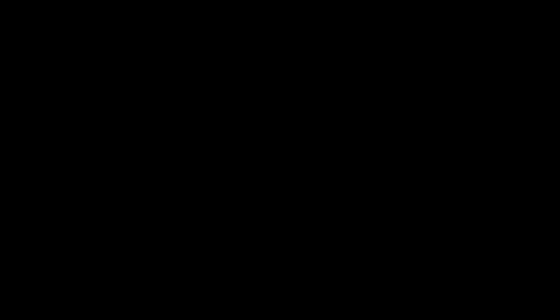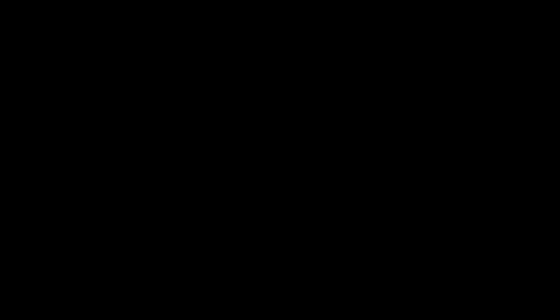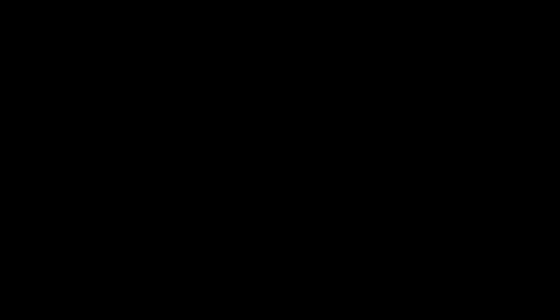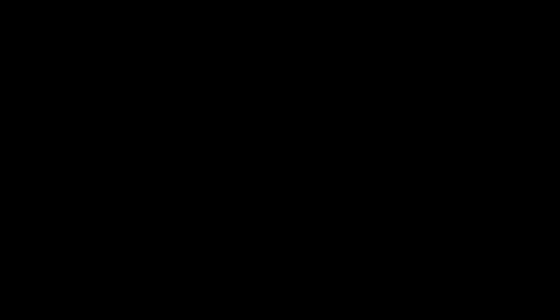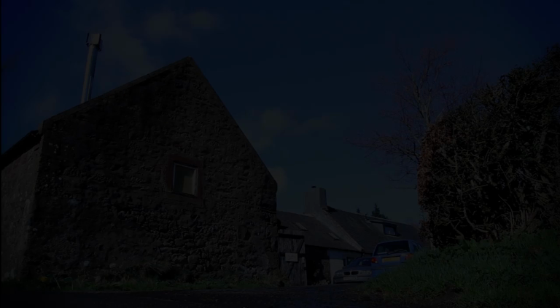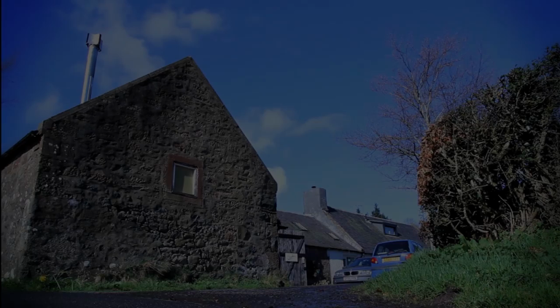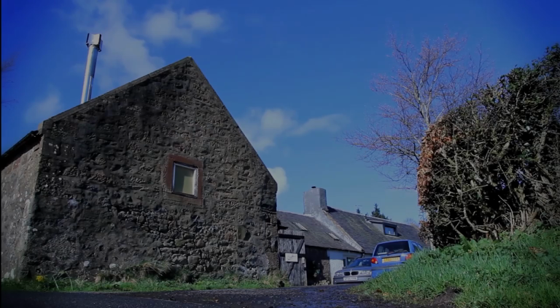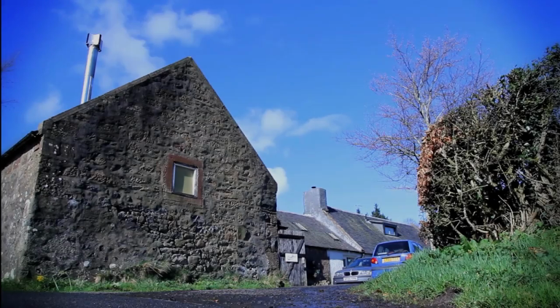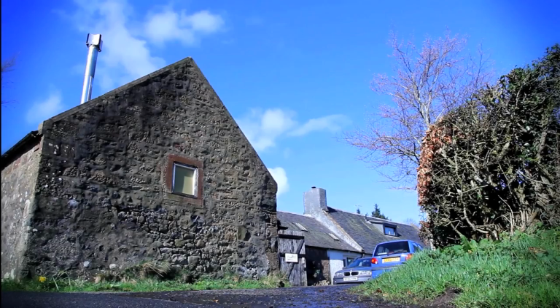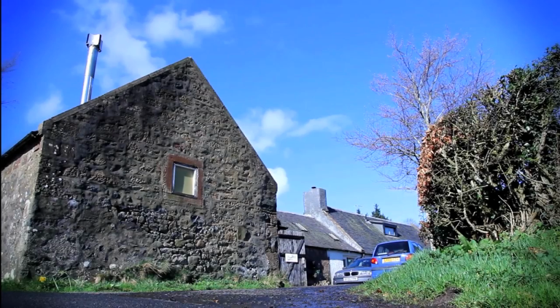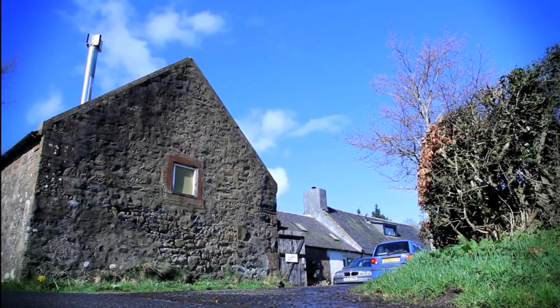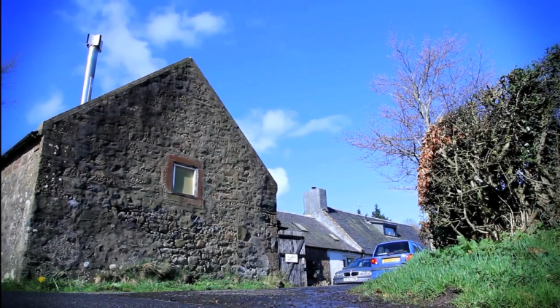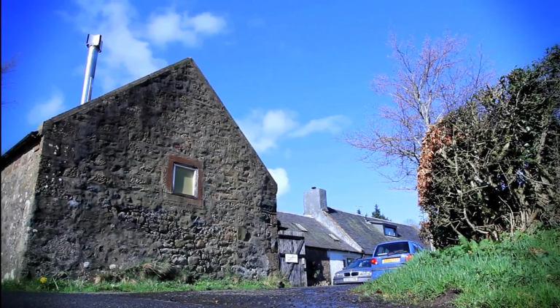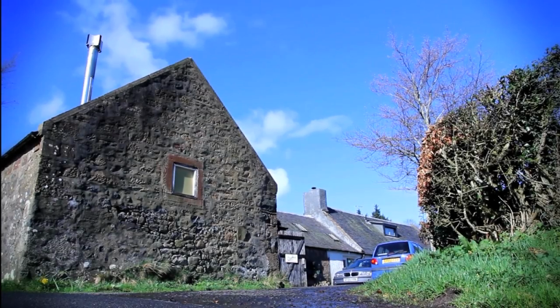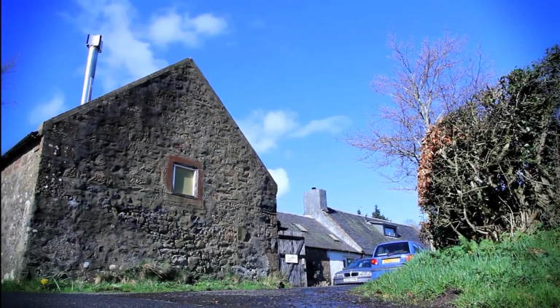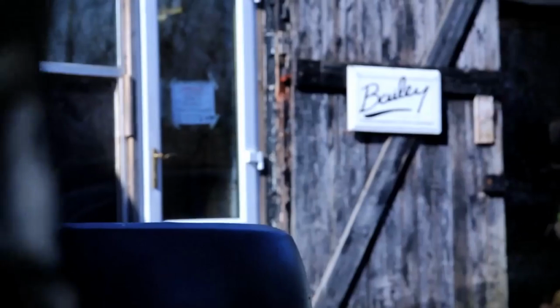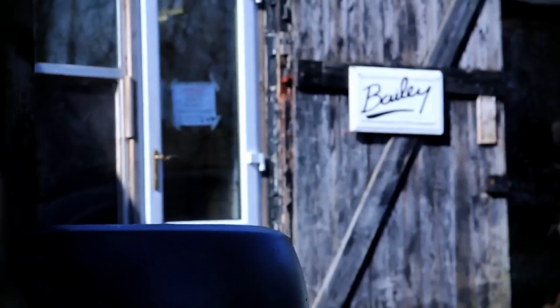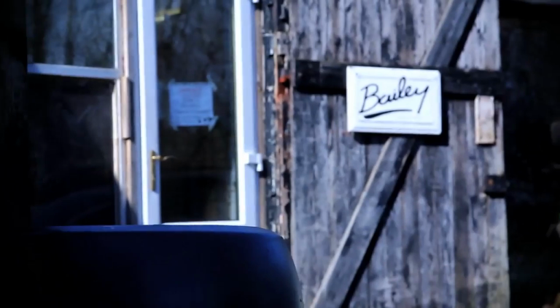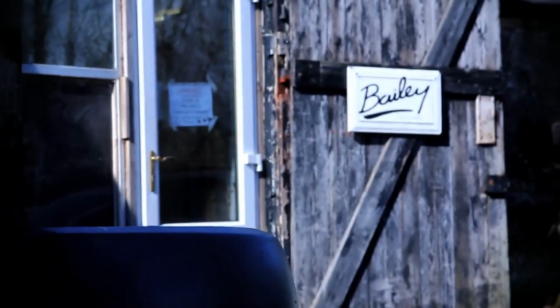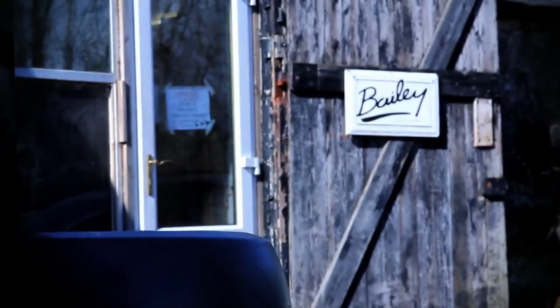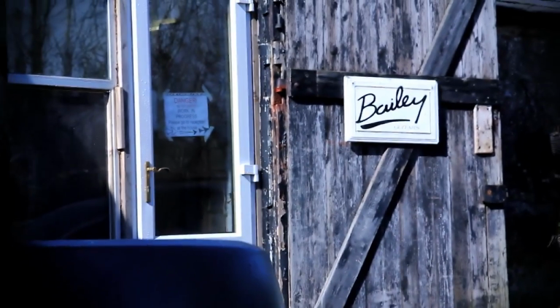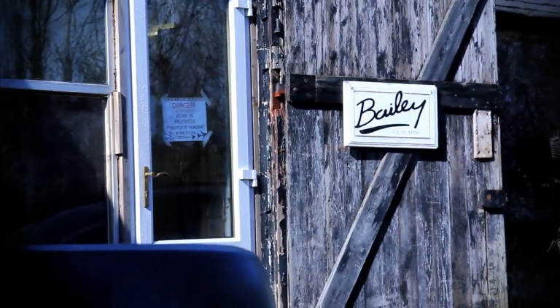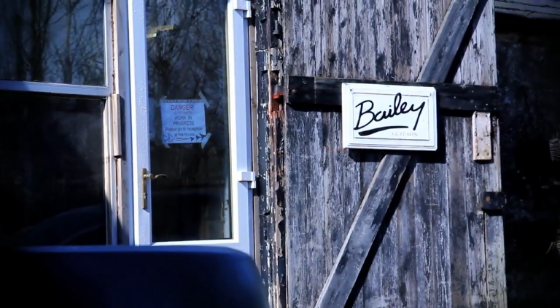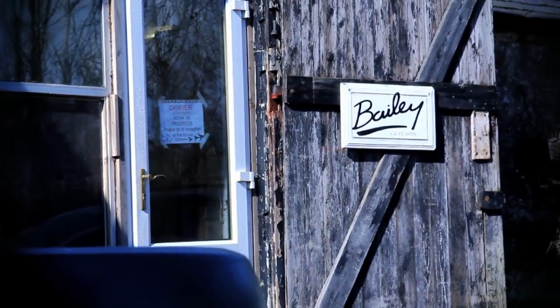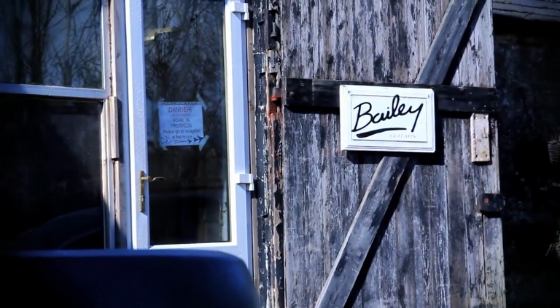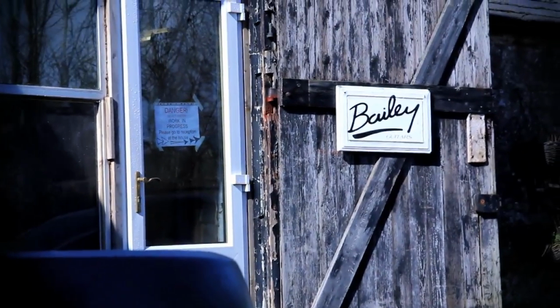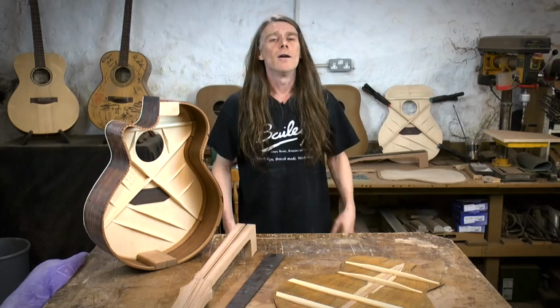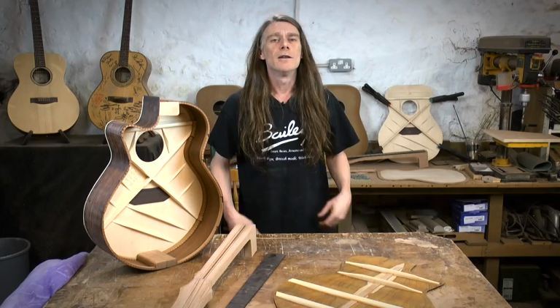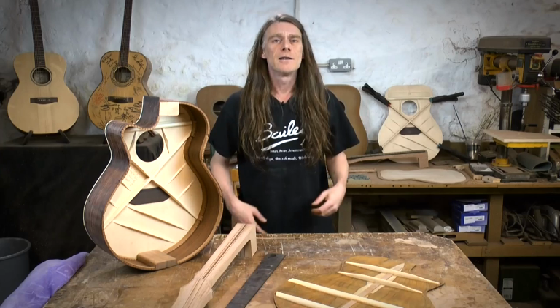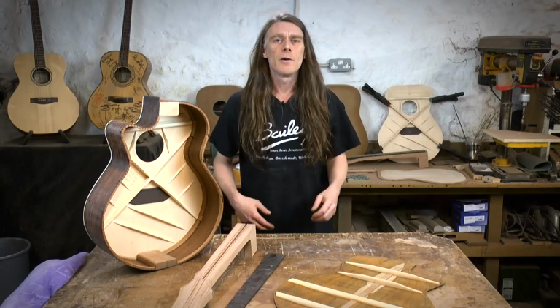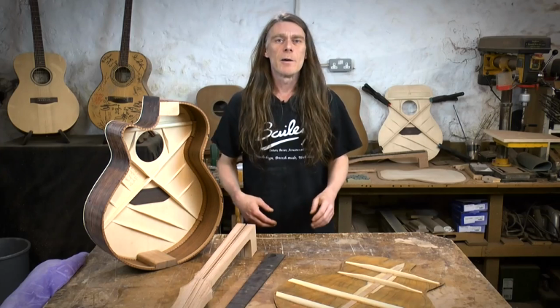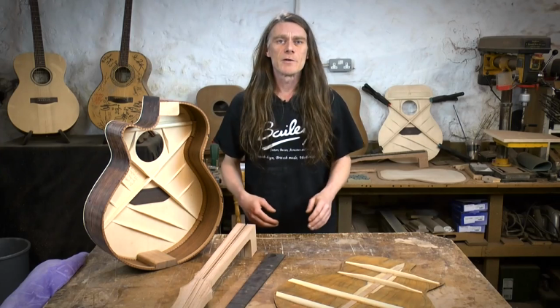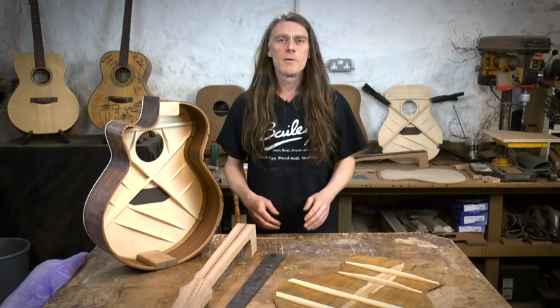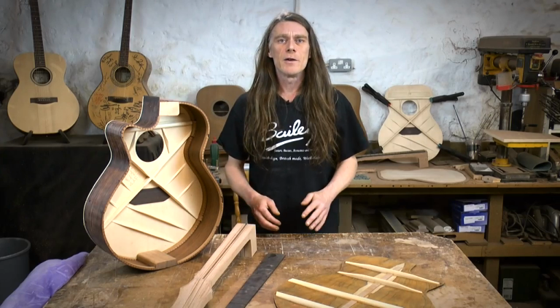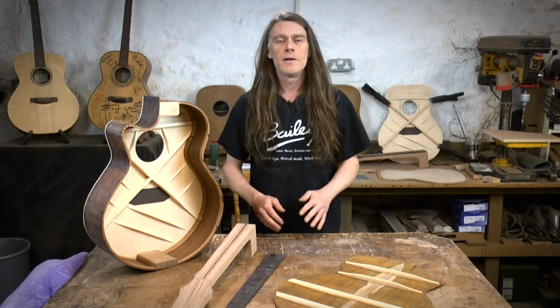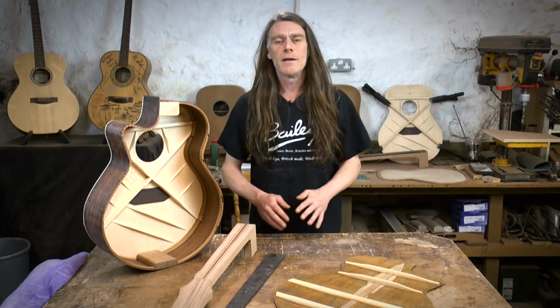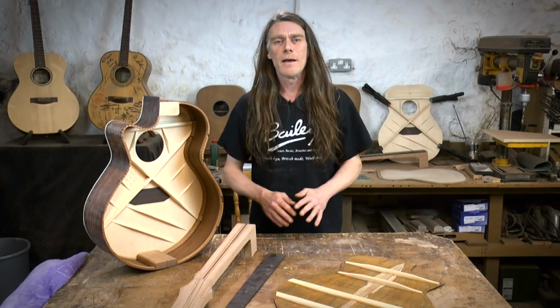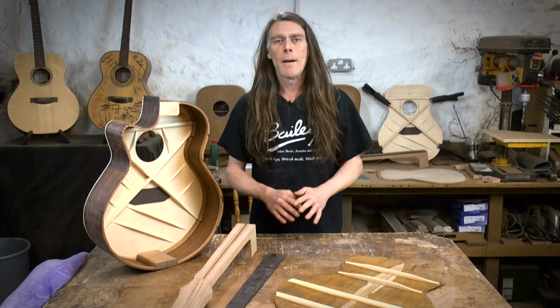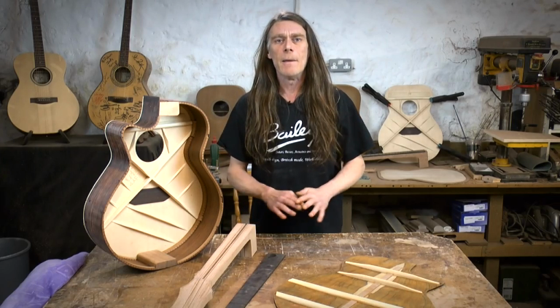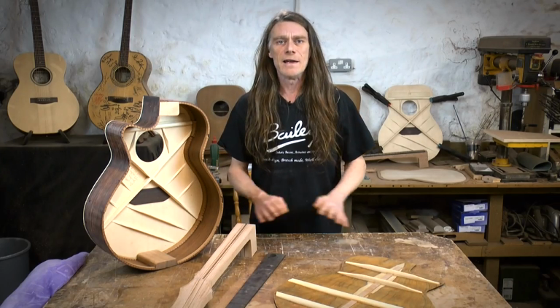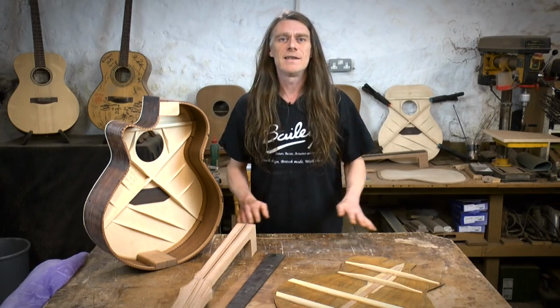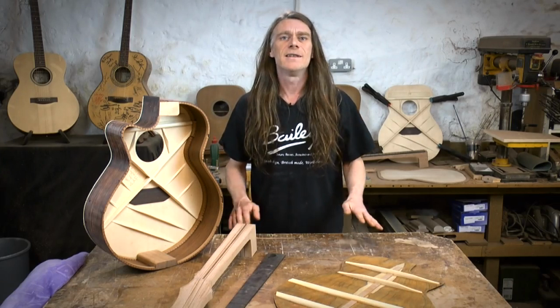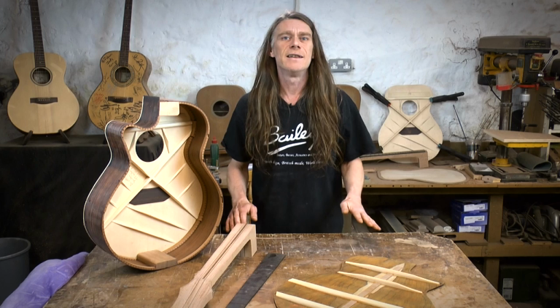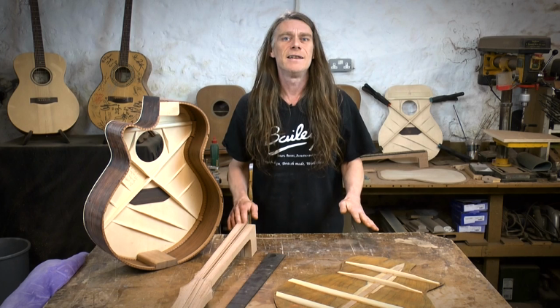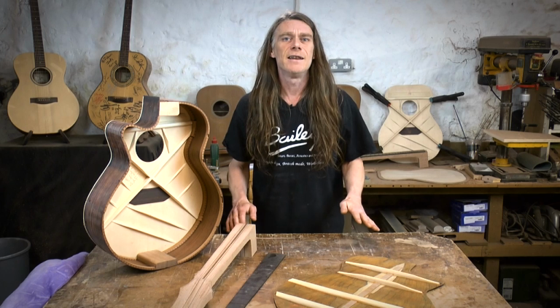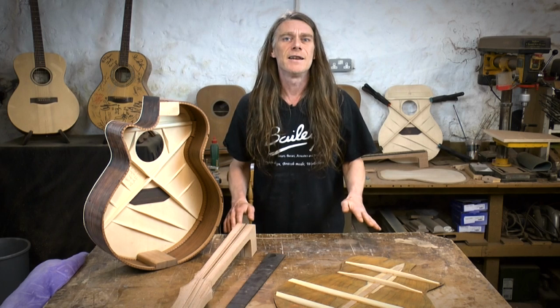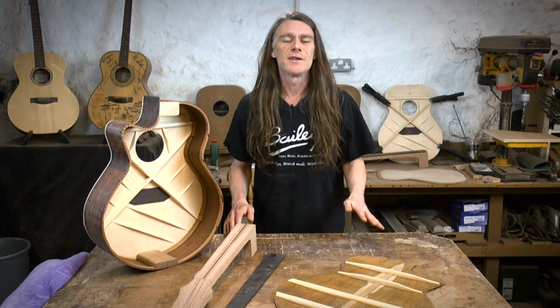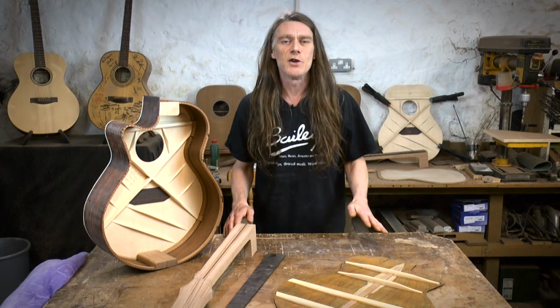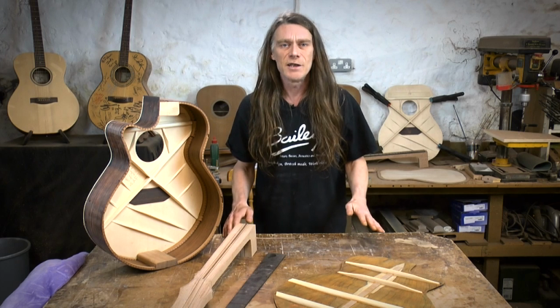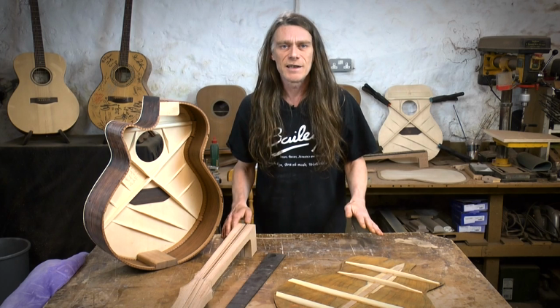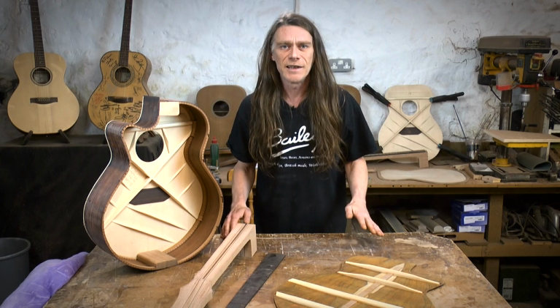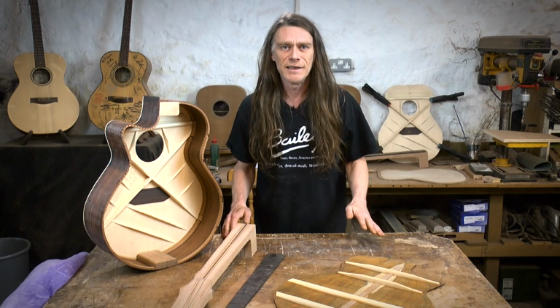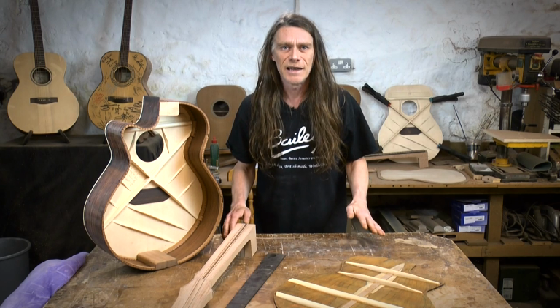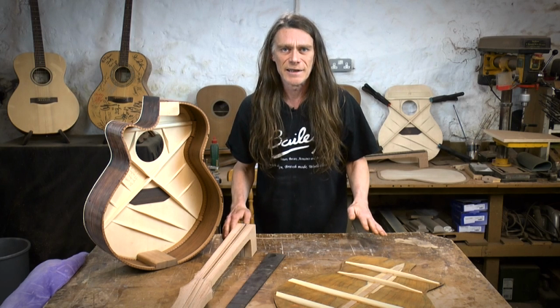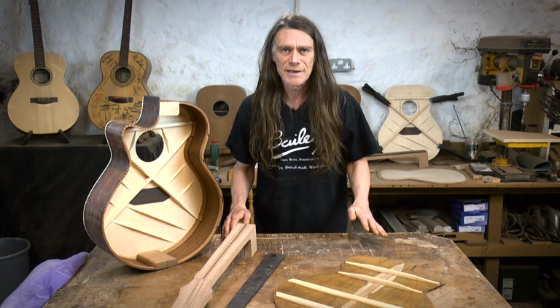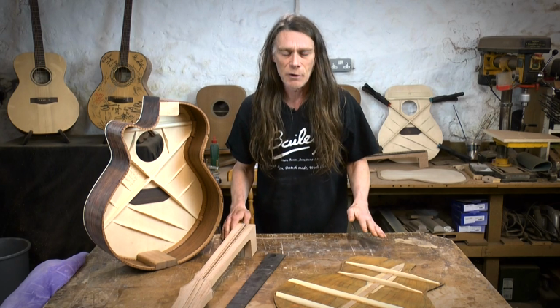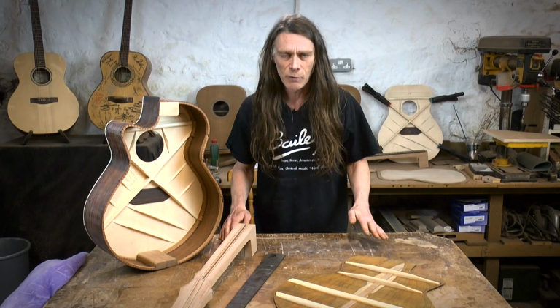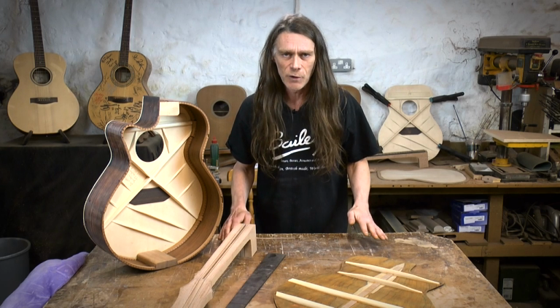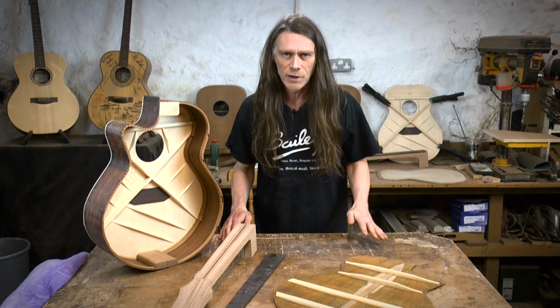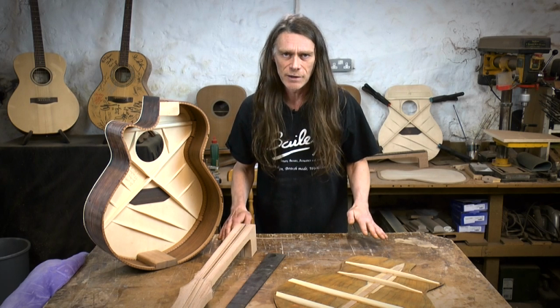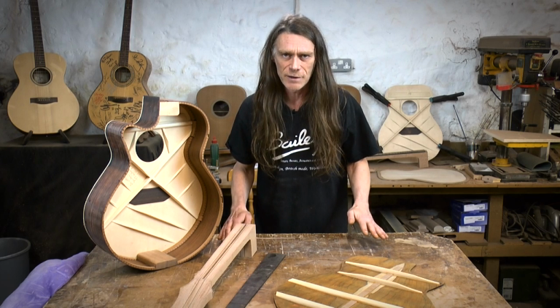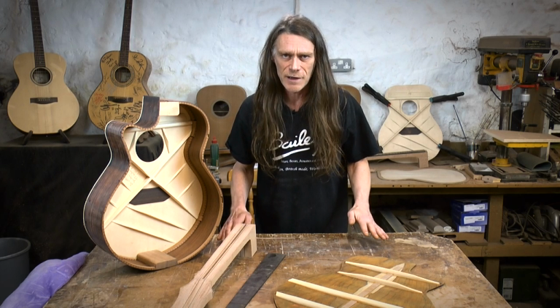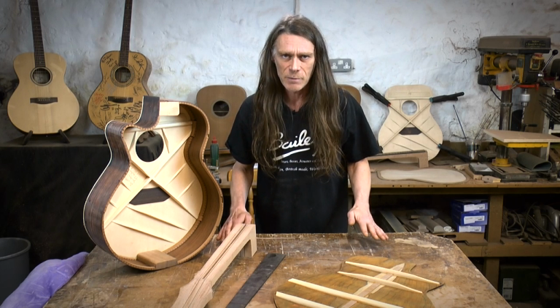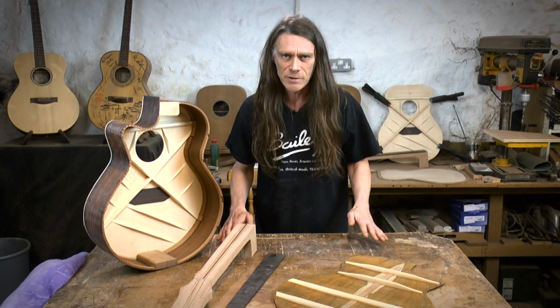Hi folks, welcome to the workshop. My name is Mark Bailey. I'm going to tell you about something amazingly exciting and terrifying that's happened.